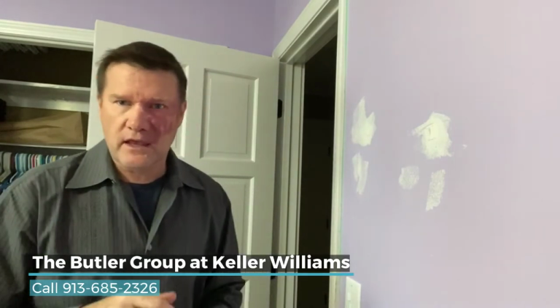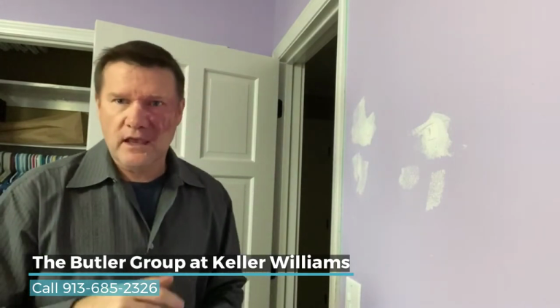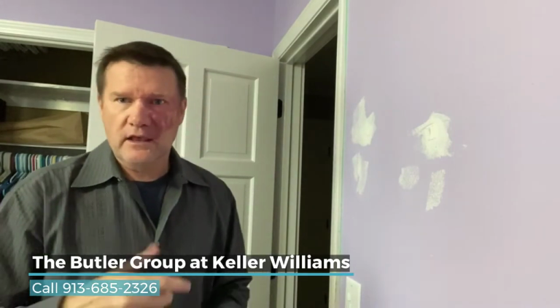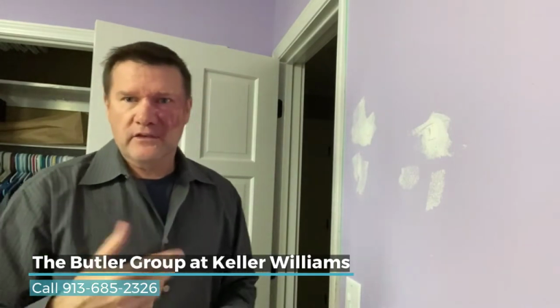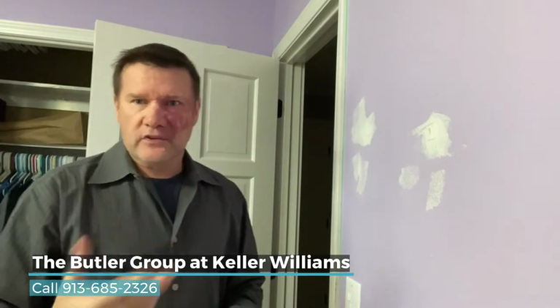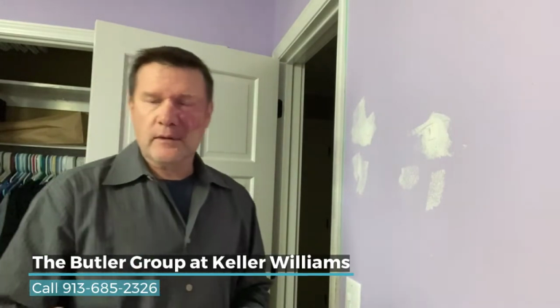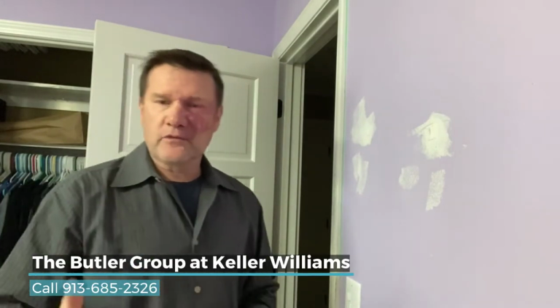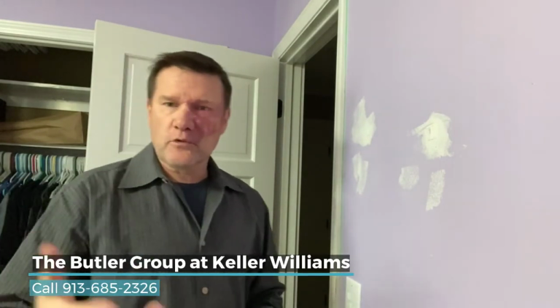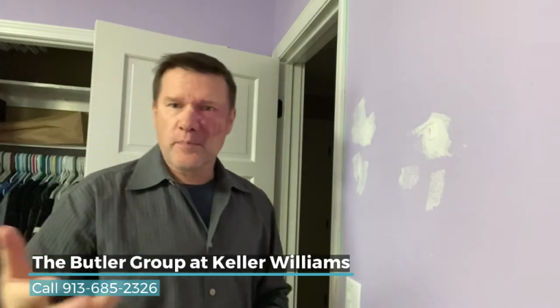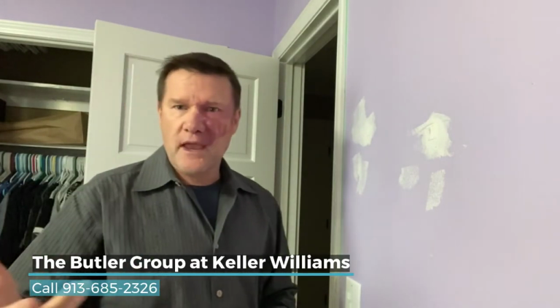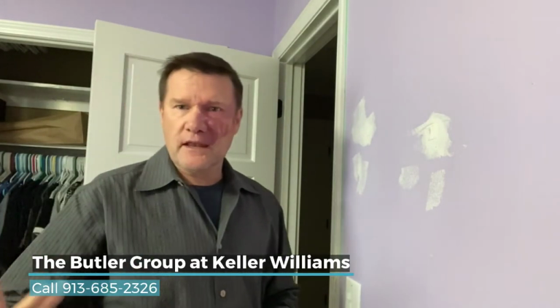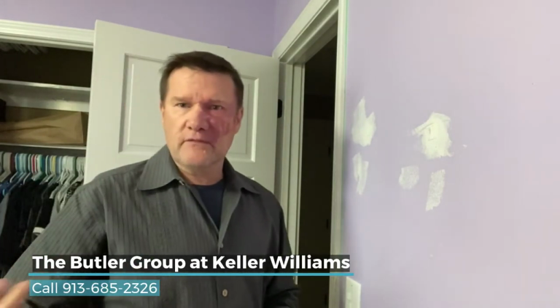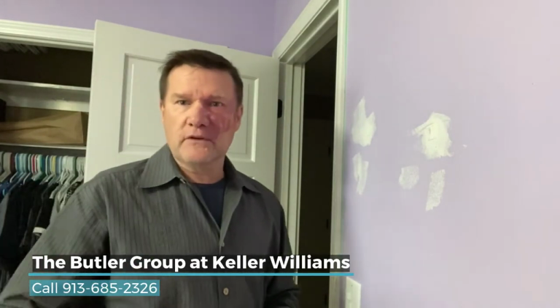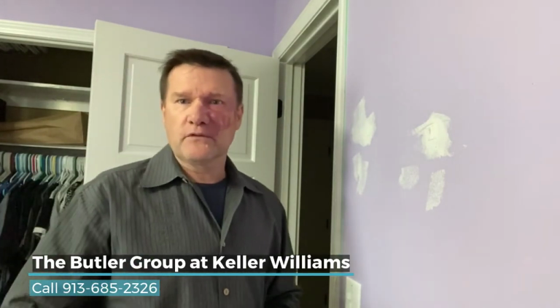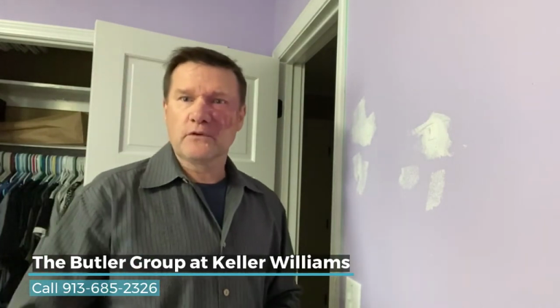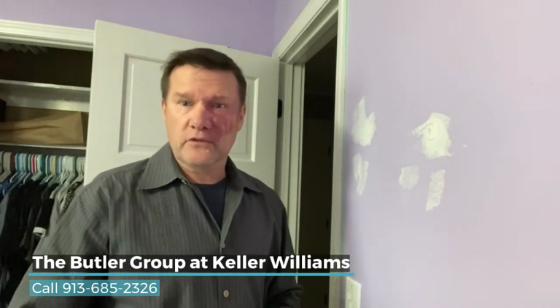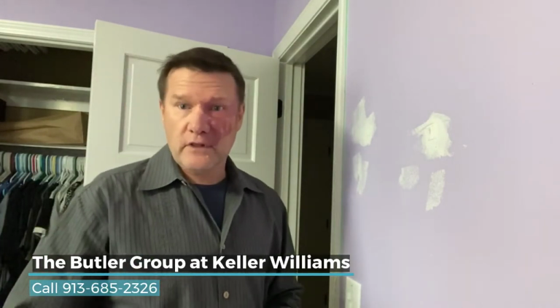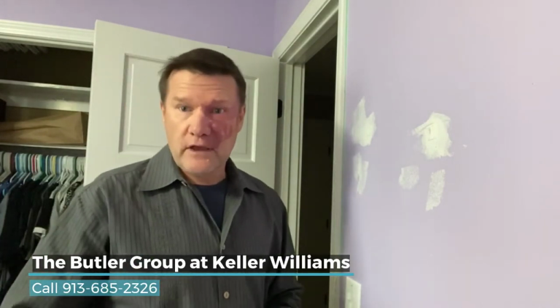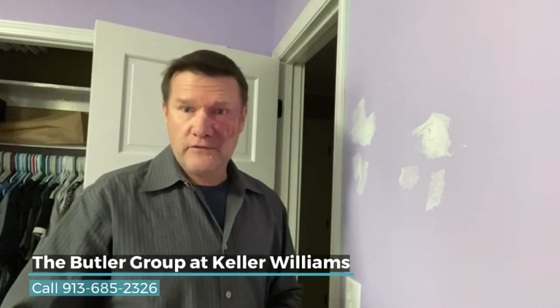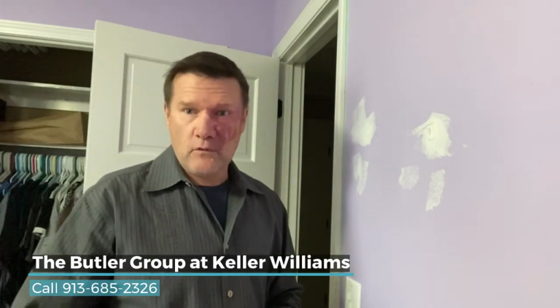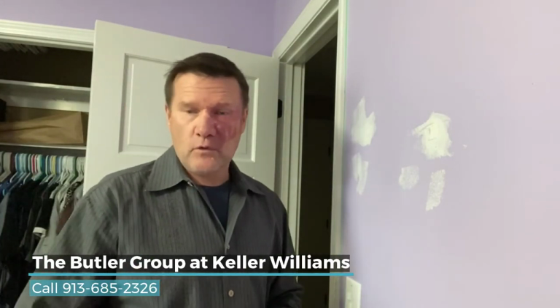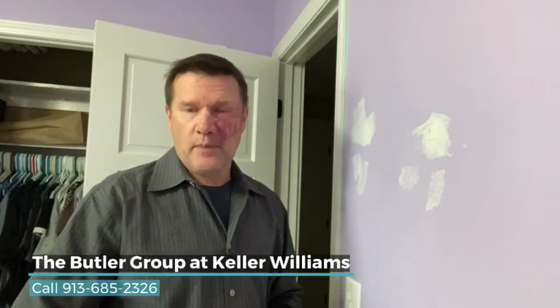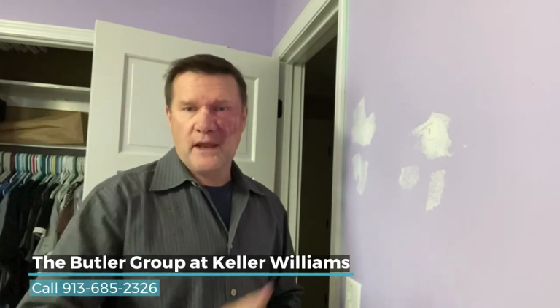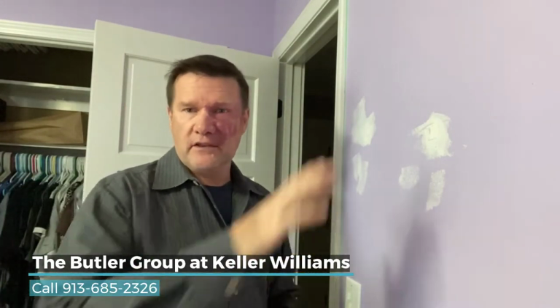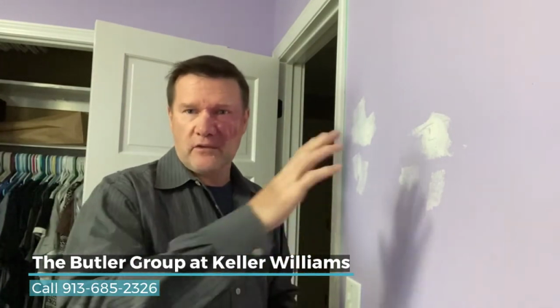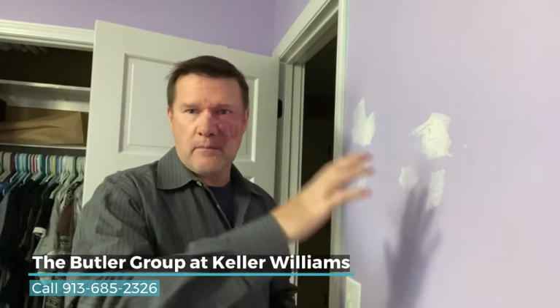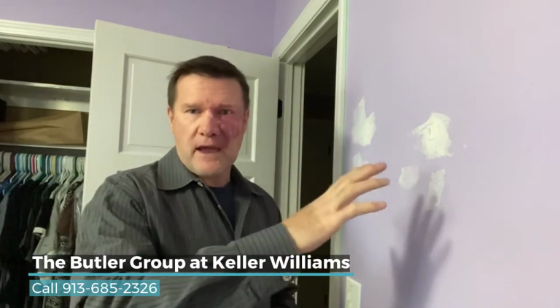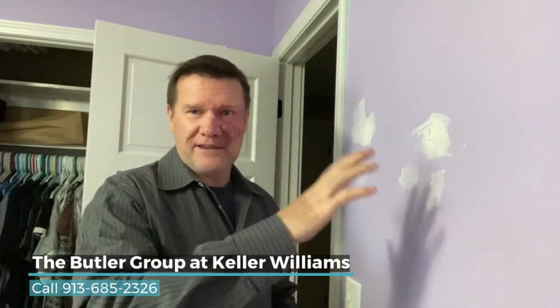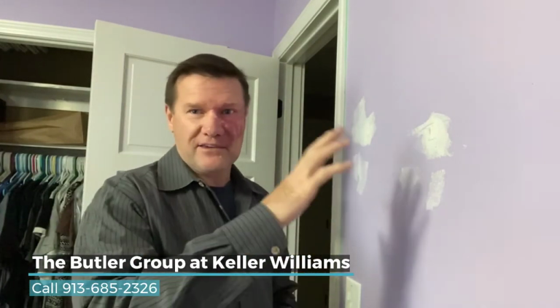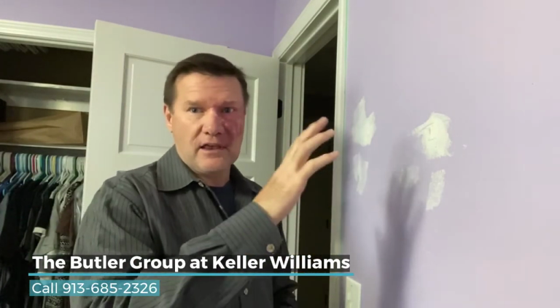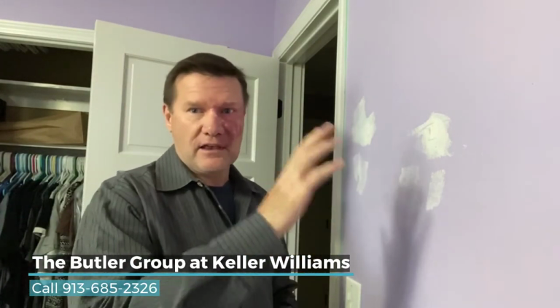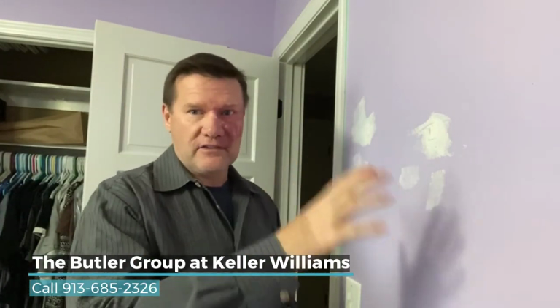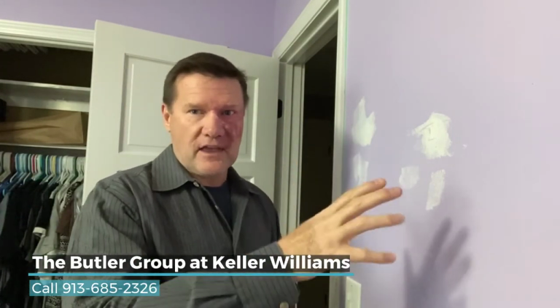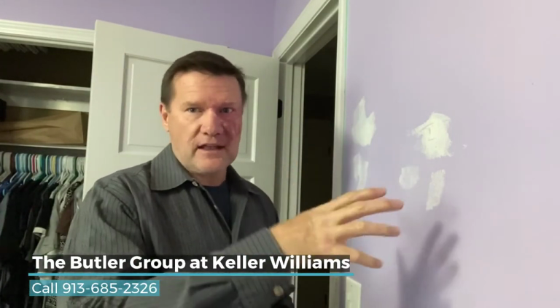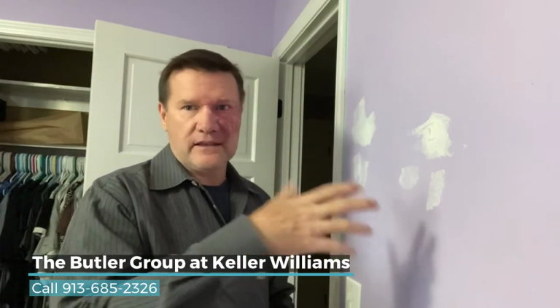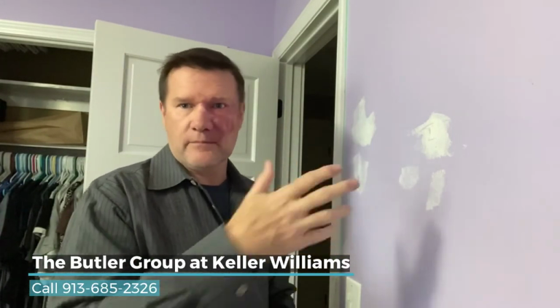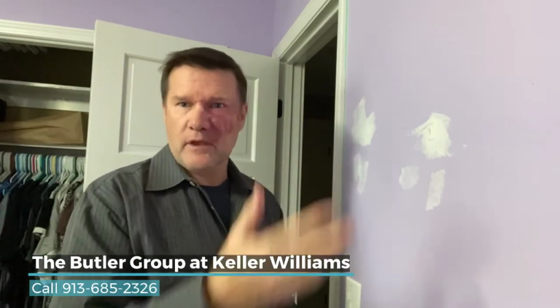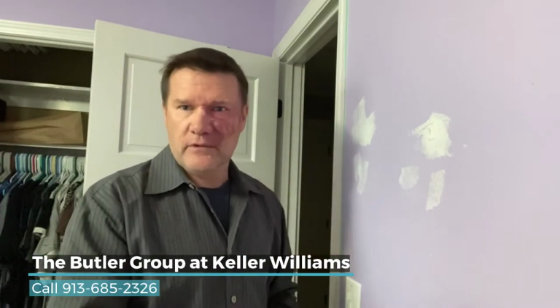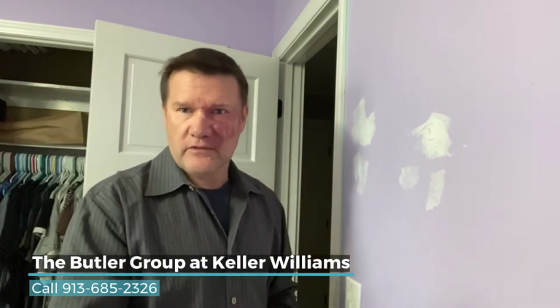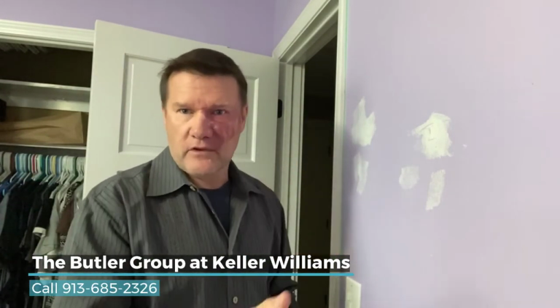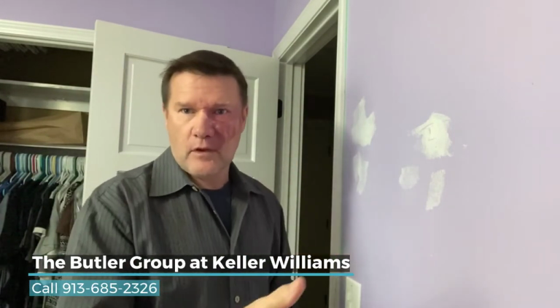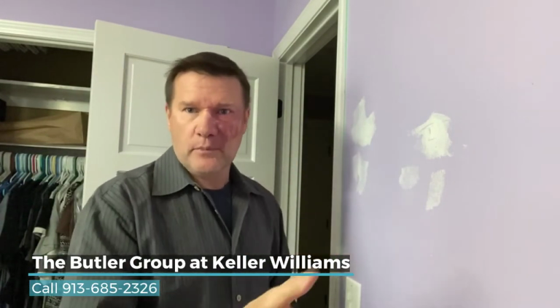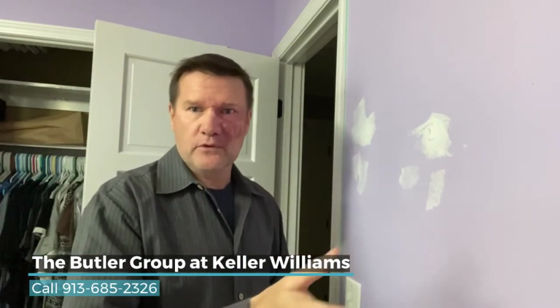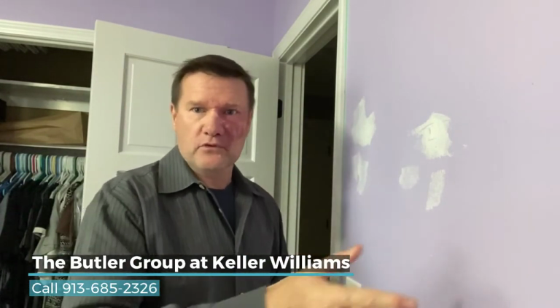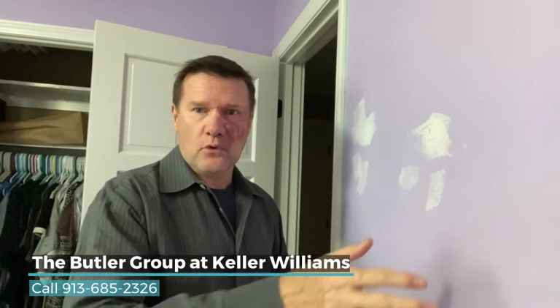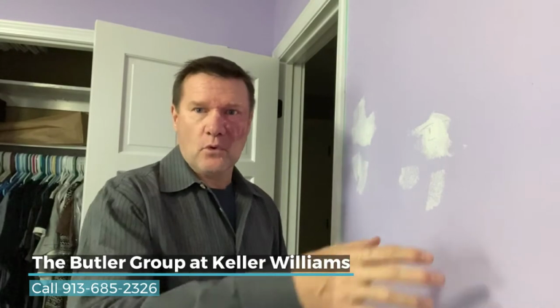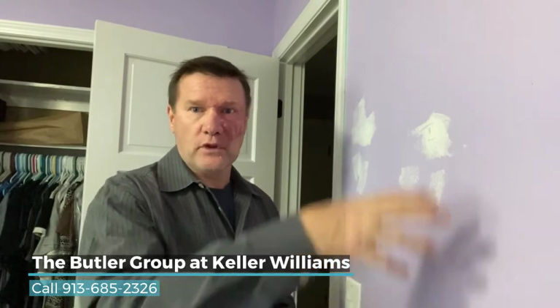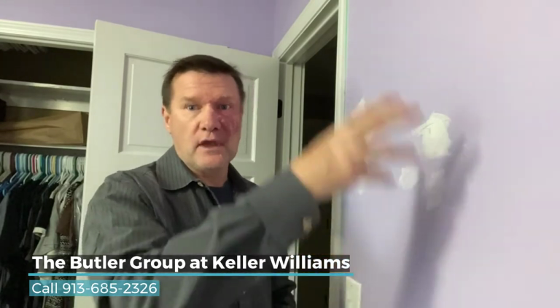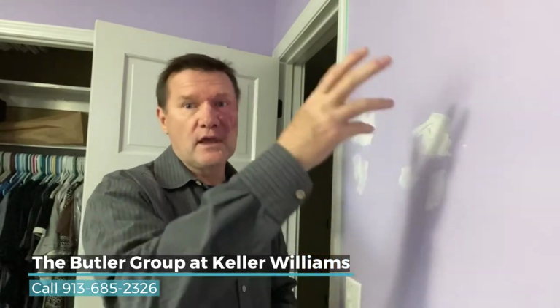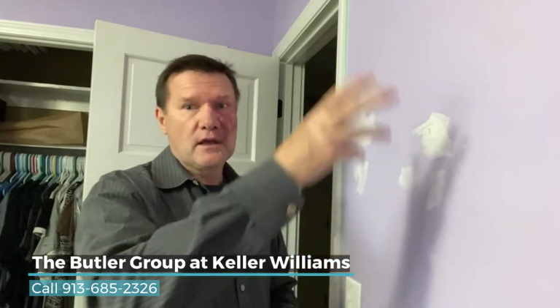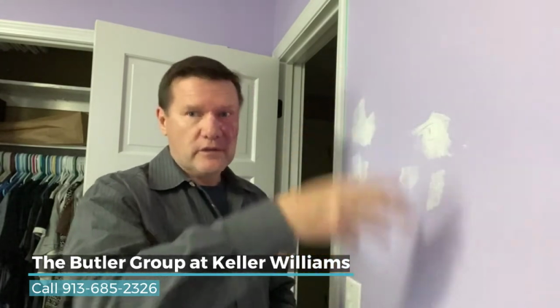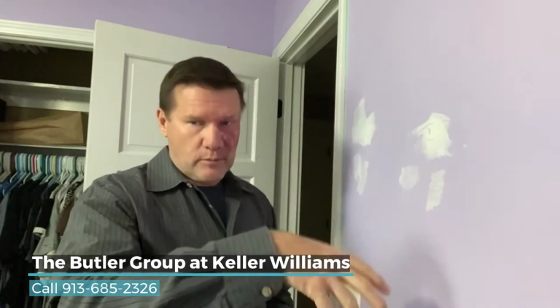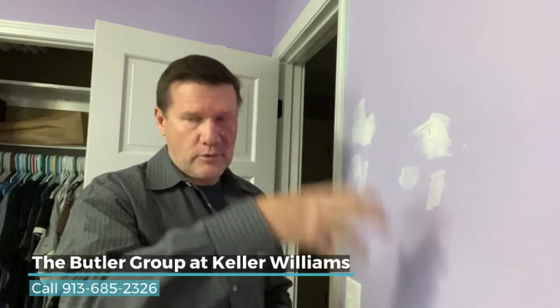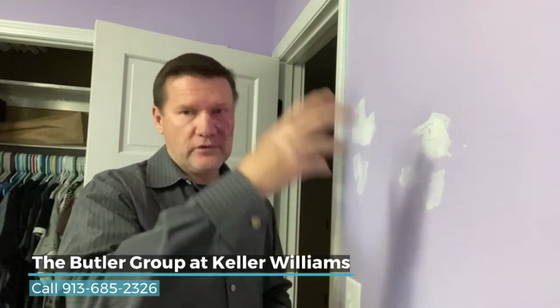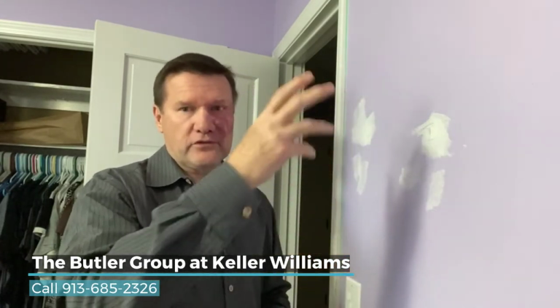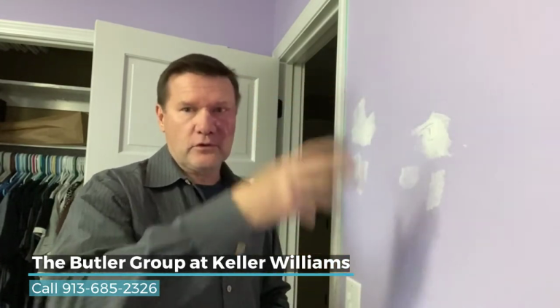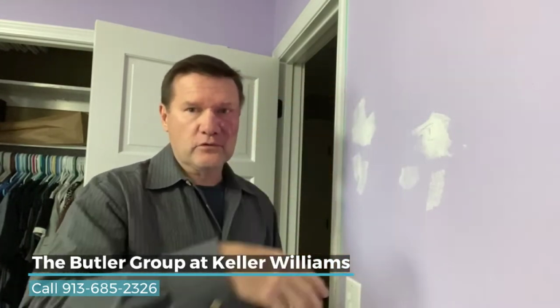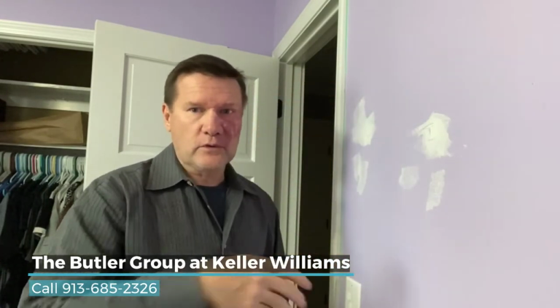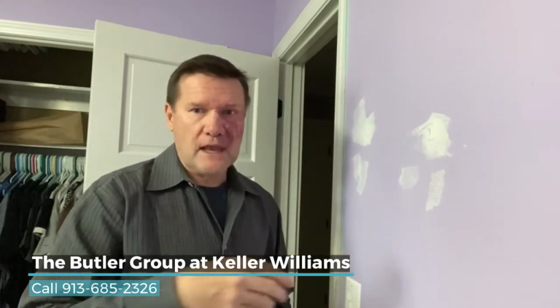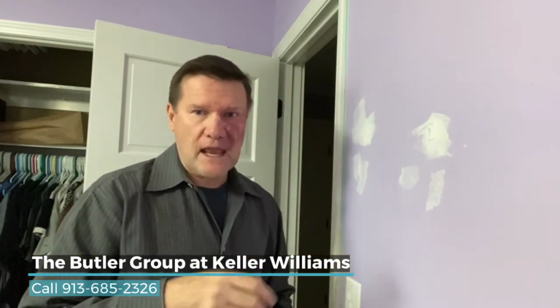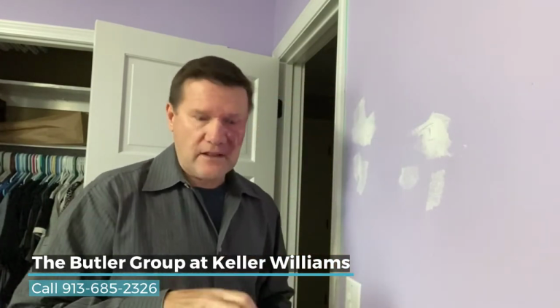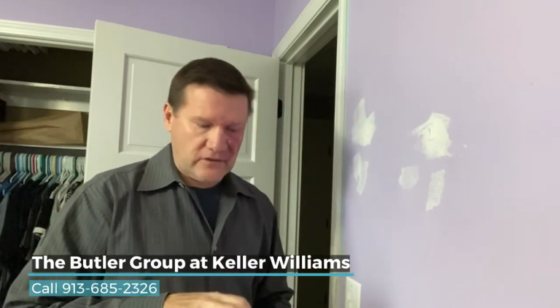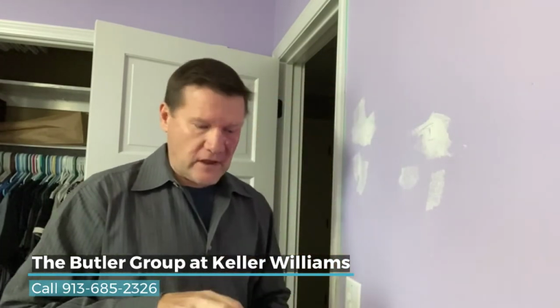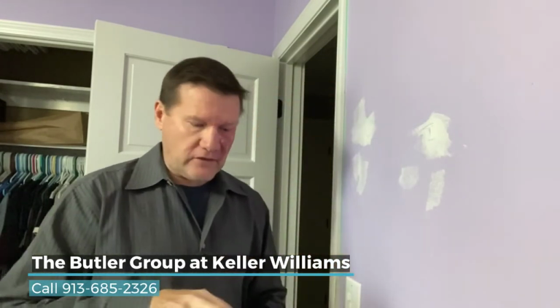And sometimes your paint, even if you're using leftover paint, doesn't match exactly. Maybe it's a couple years old. The brush strokes will enhance that.